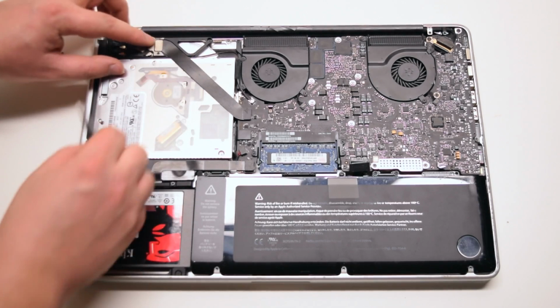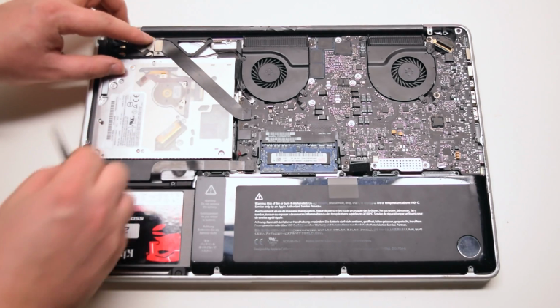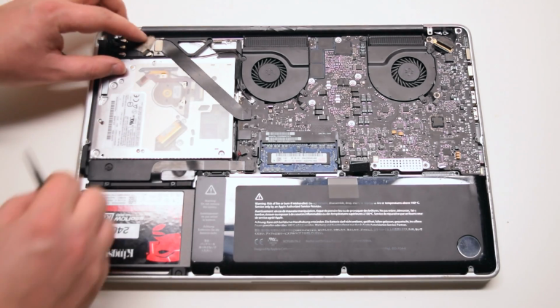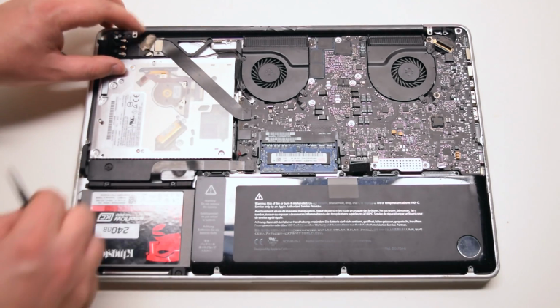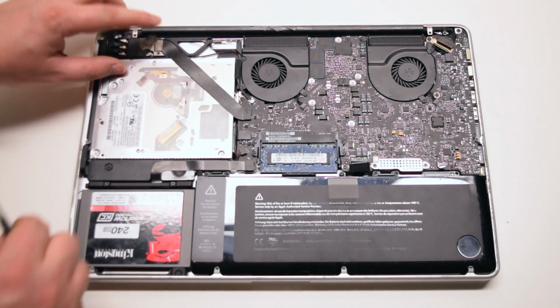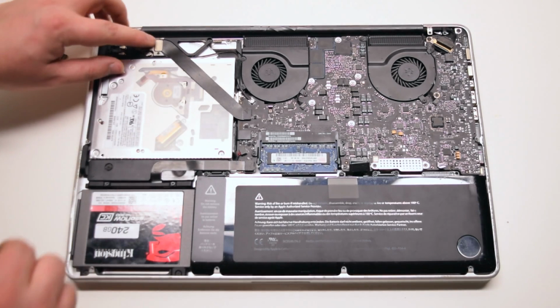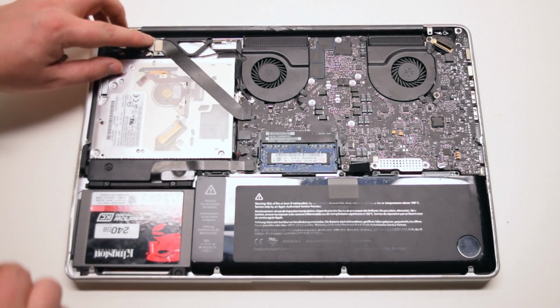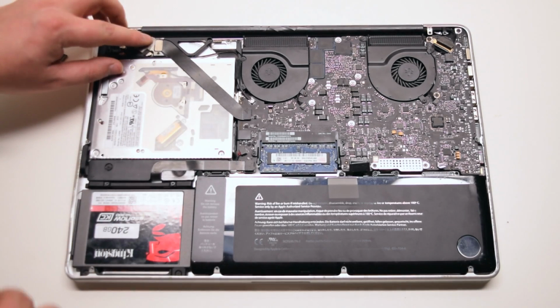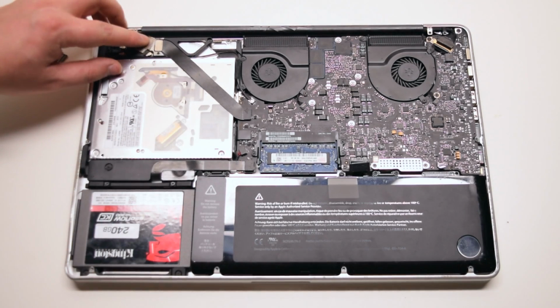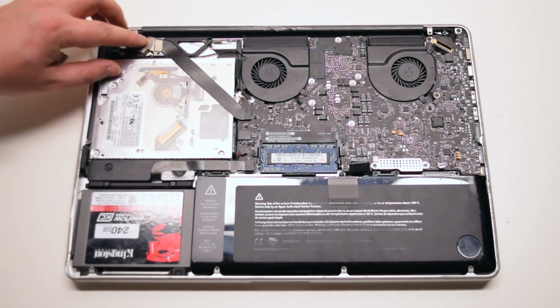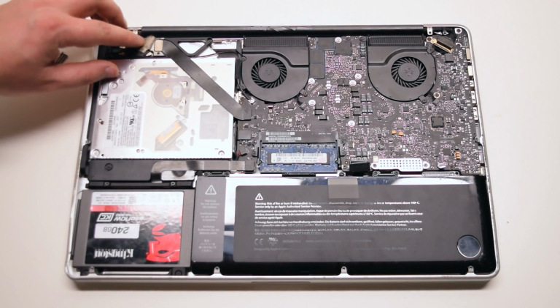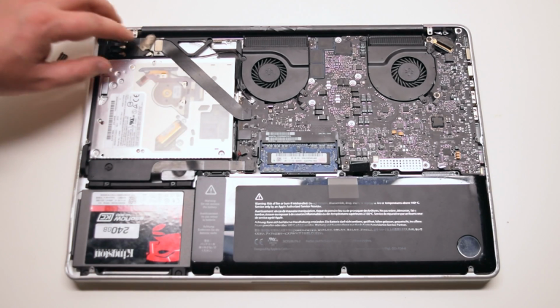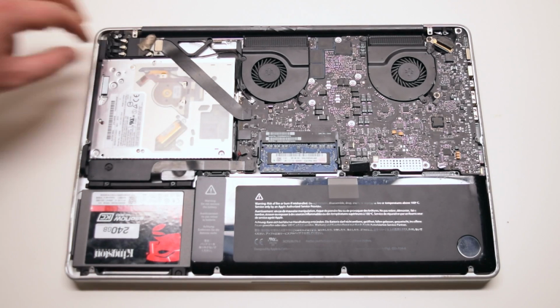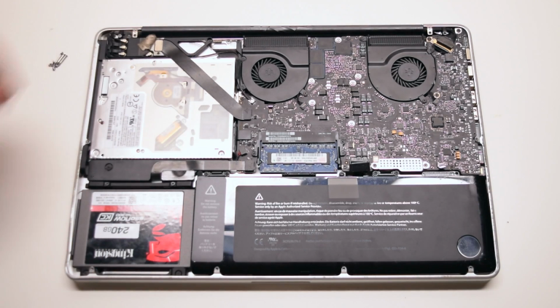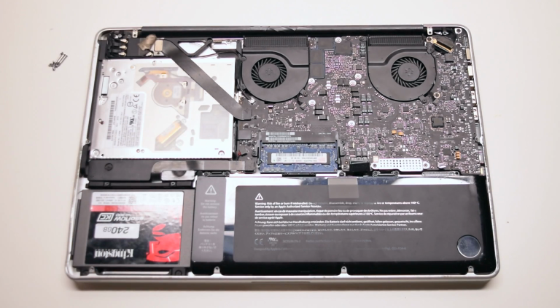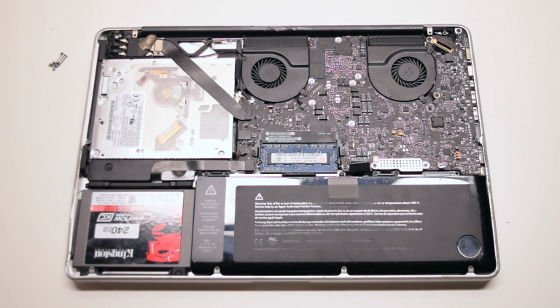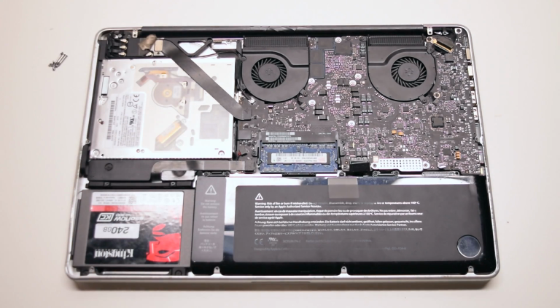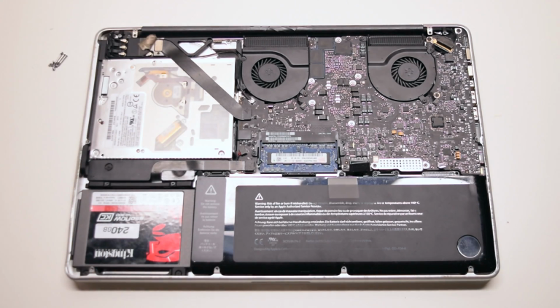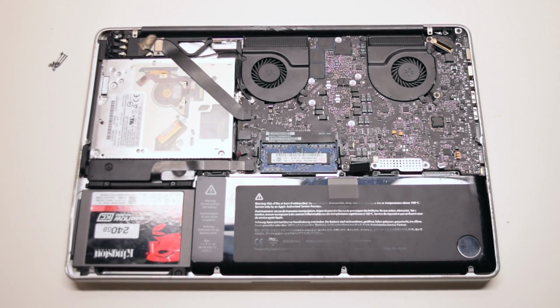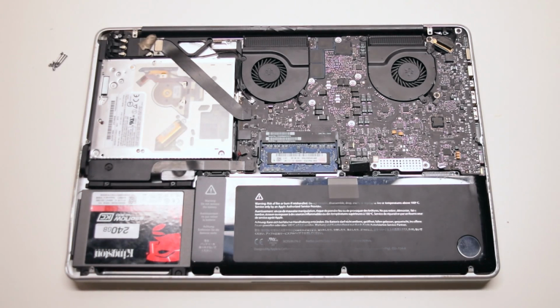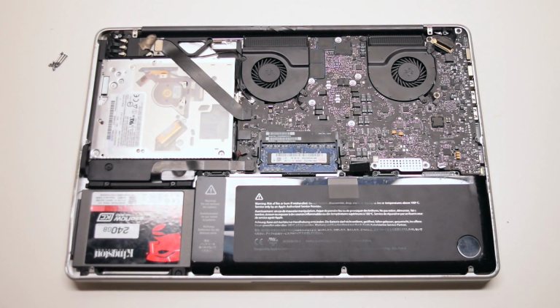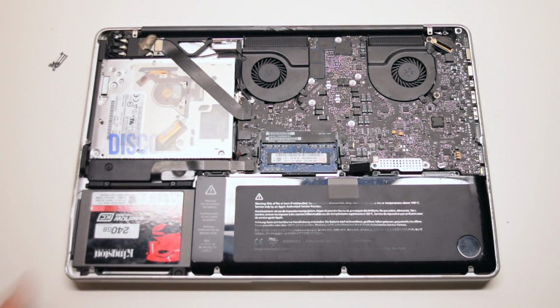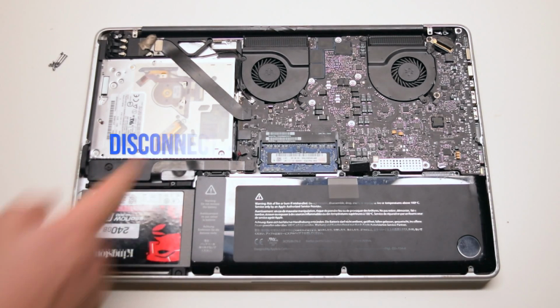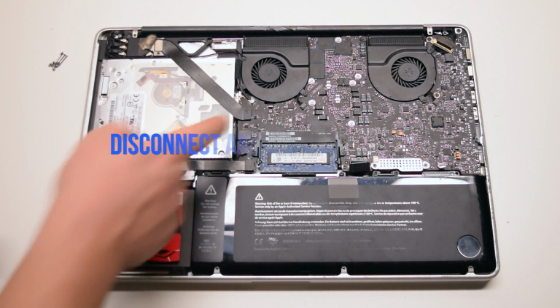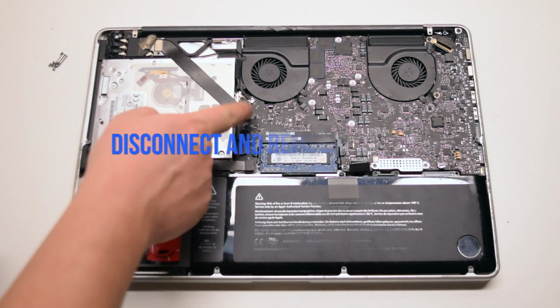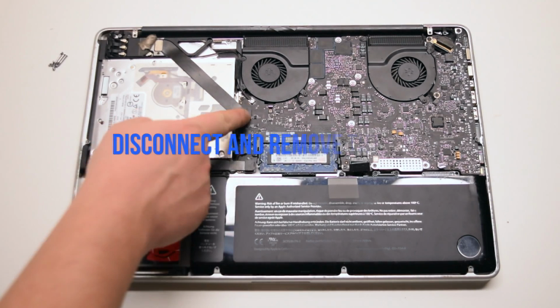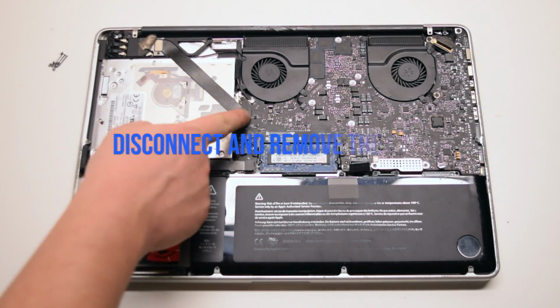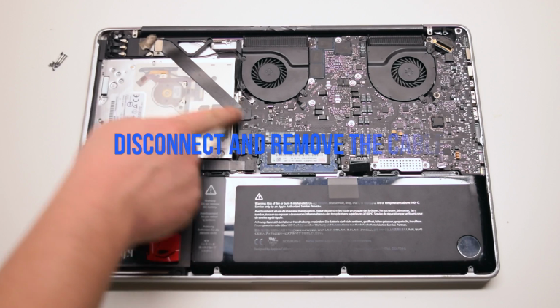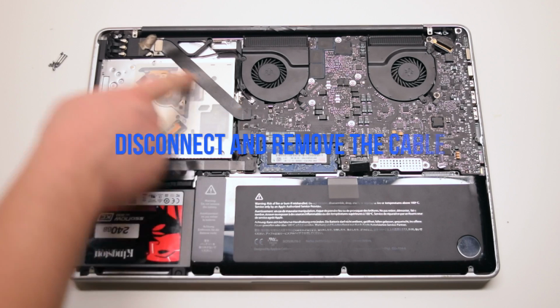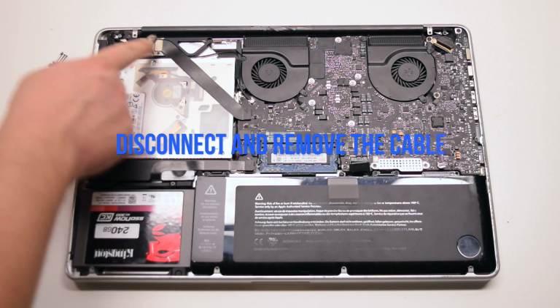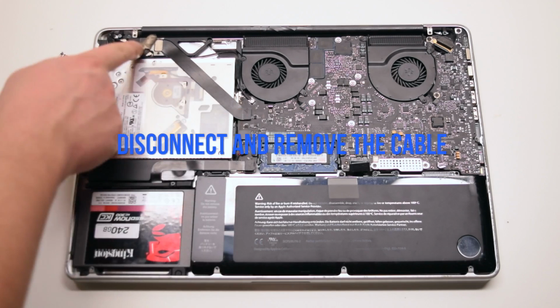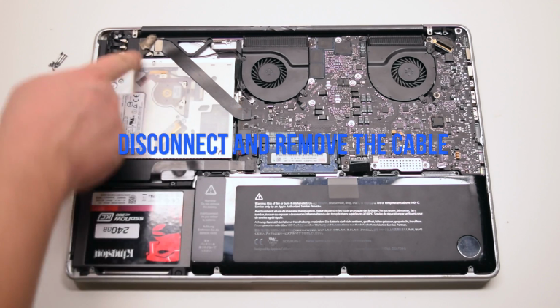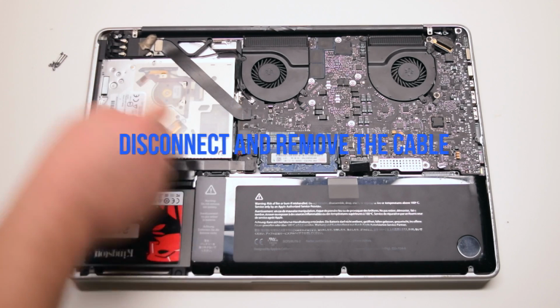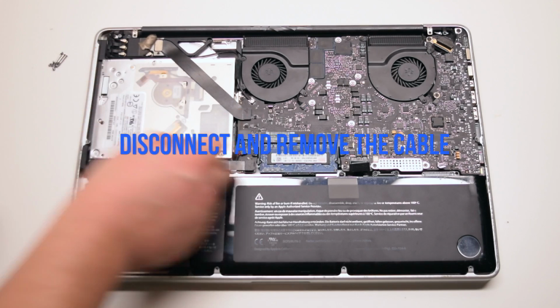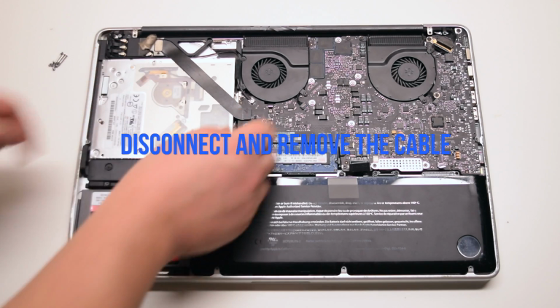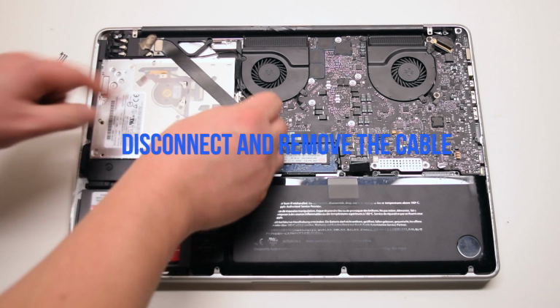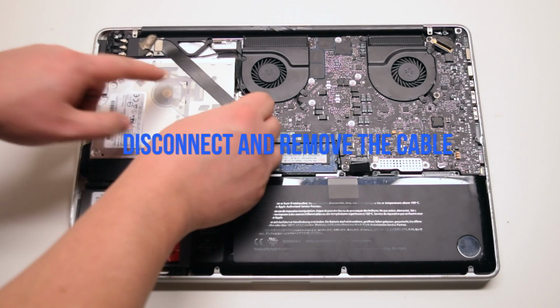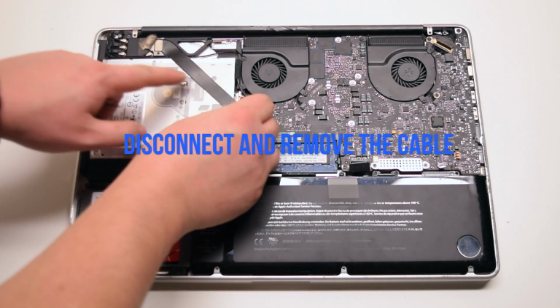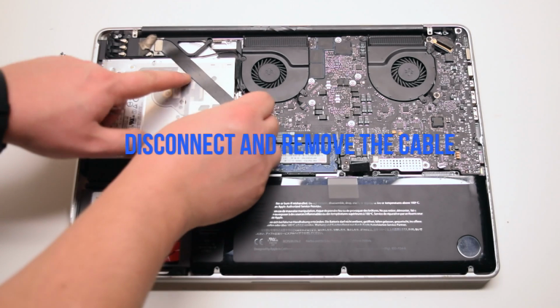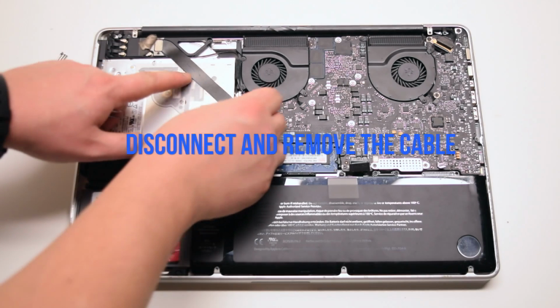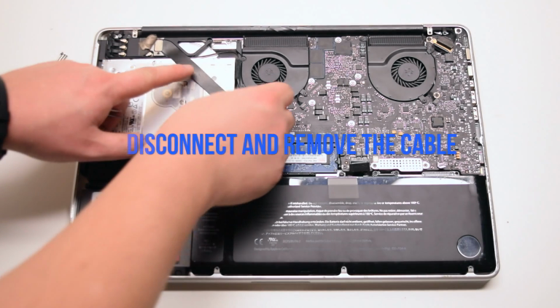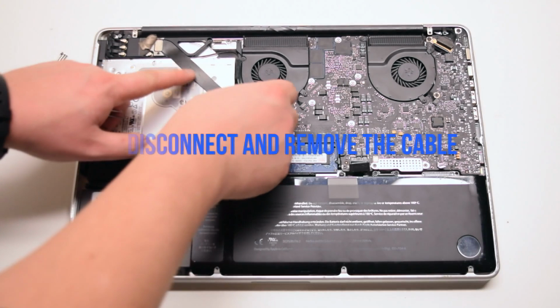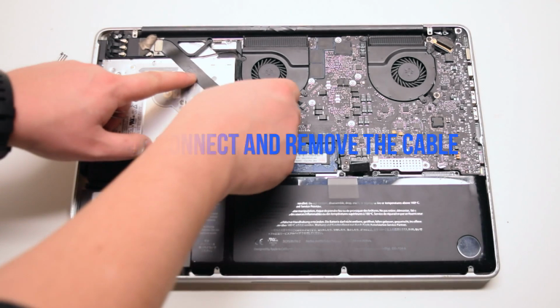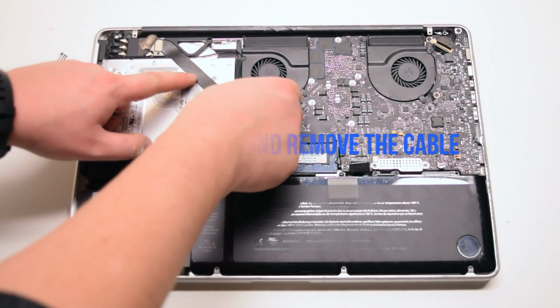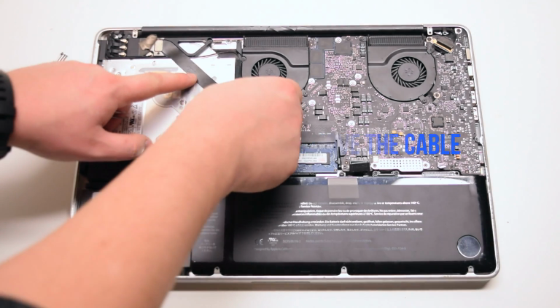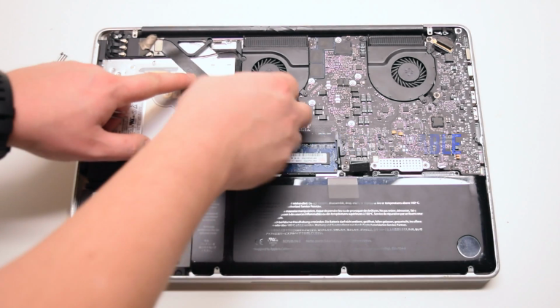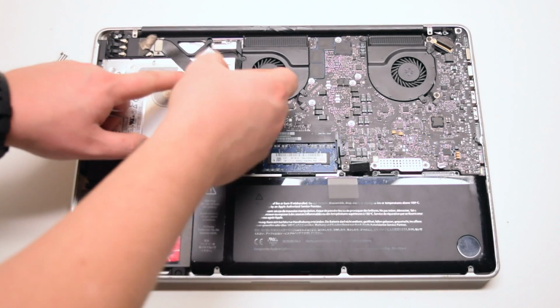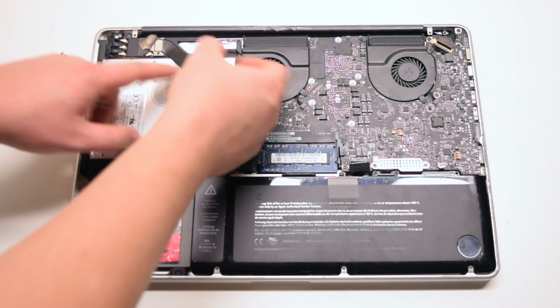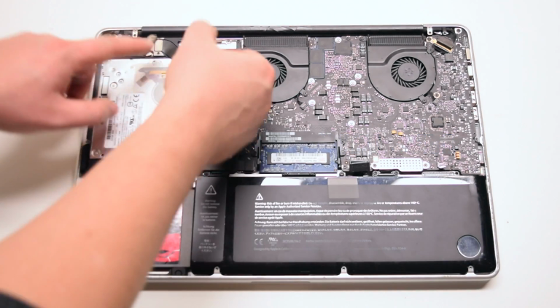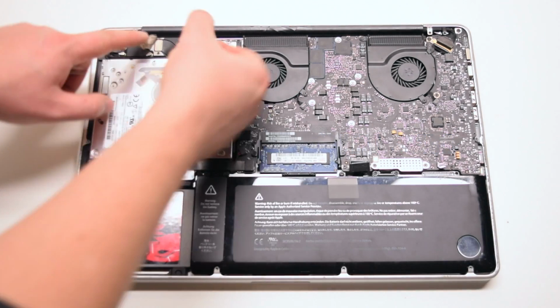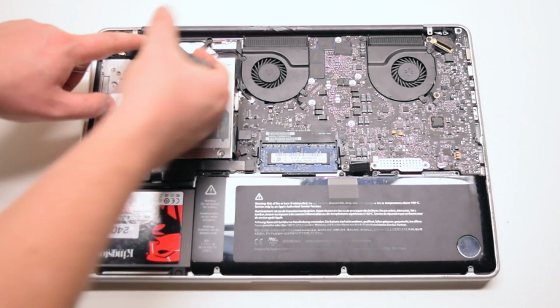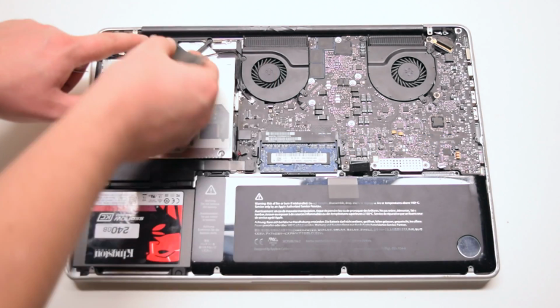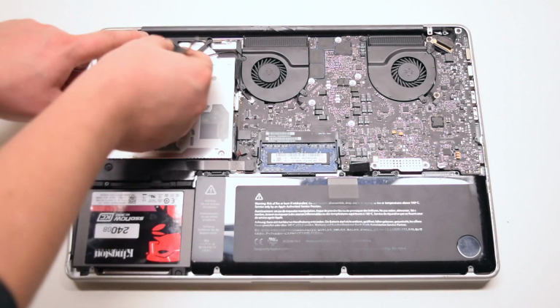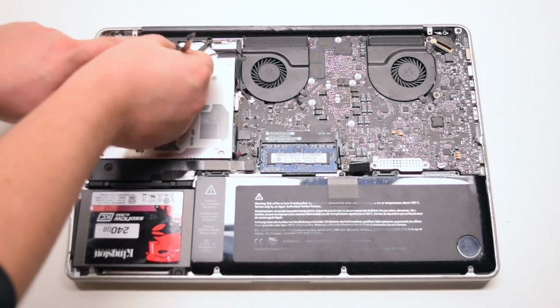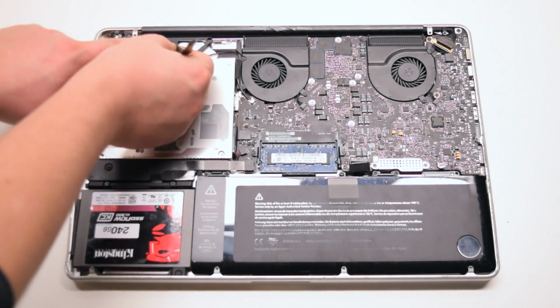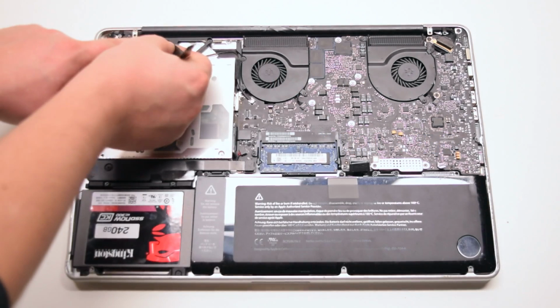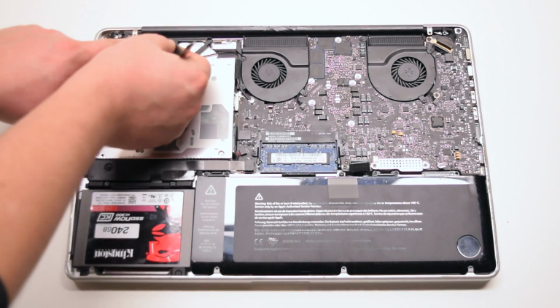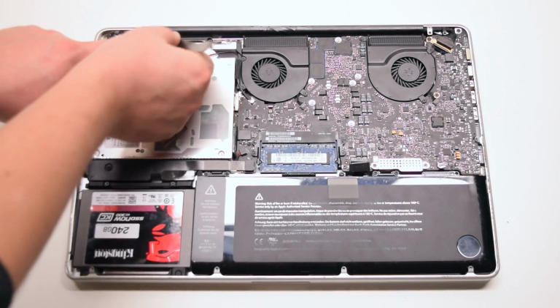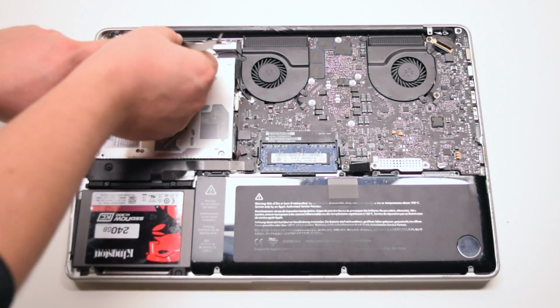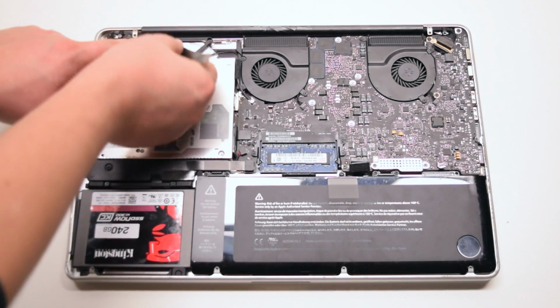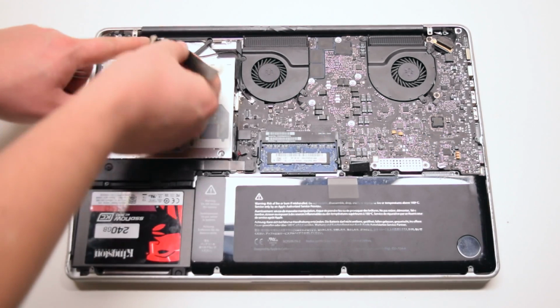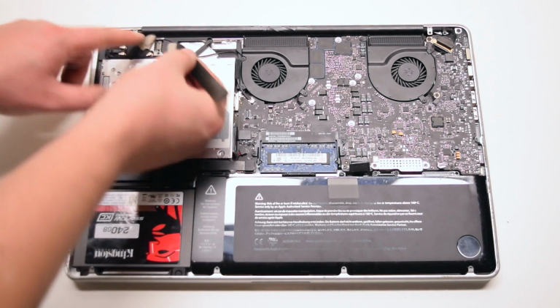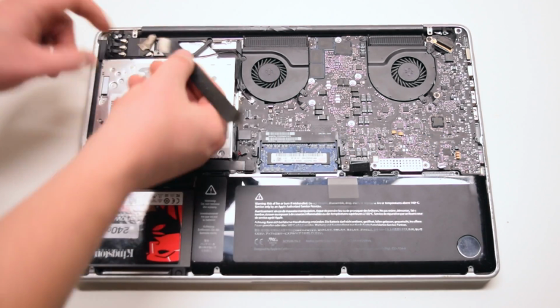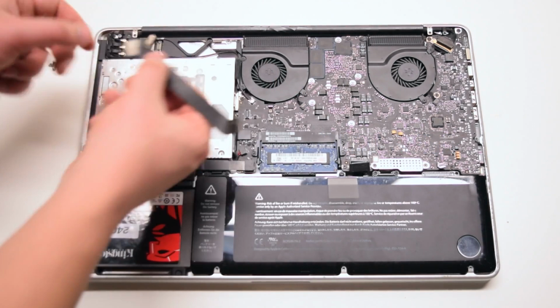Once the card side connection of the cable is exposed, go ahead and disconnect the cable from the logic board and the card.